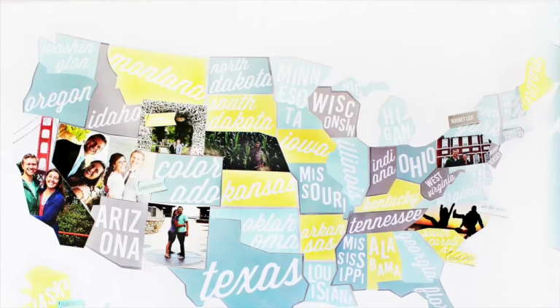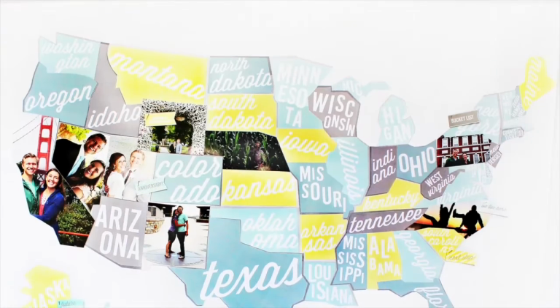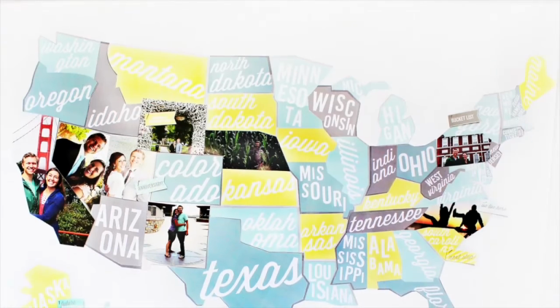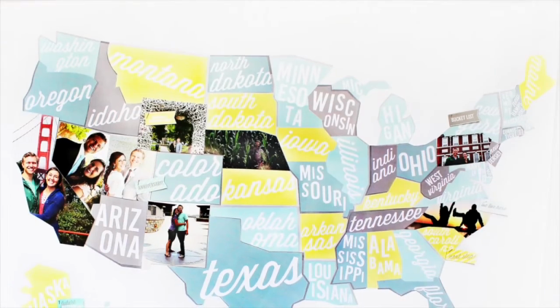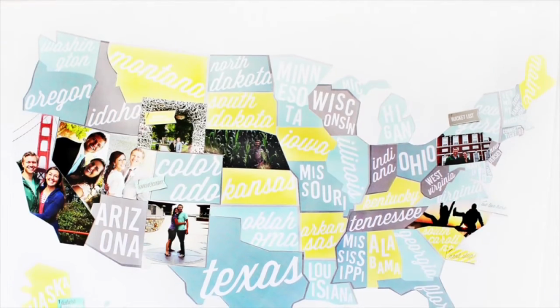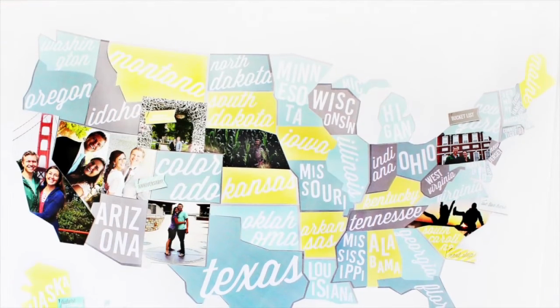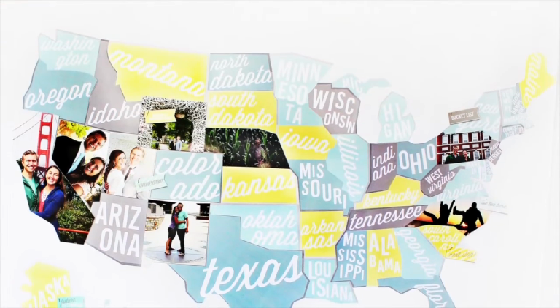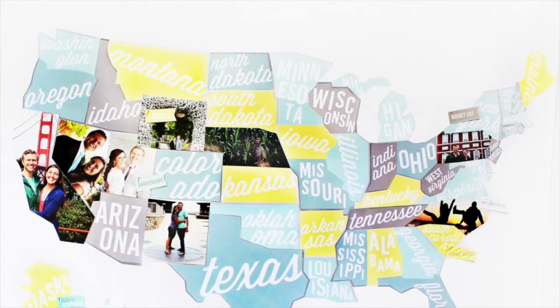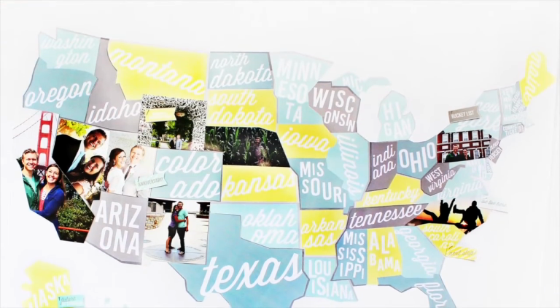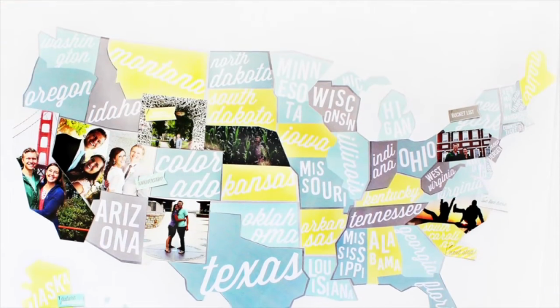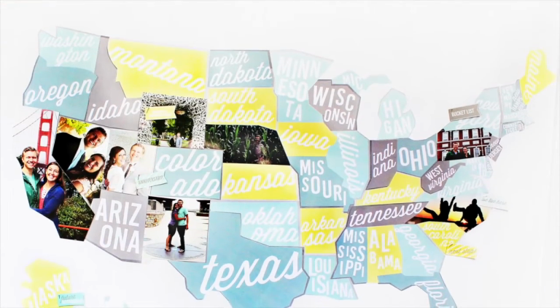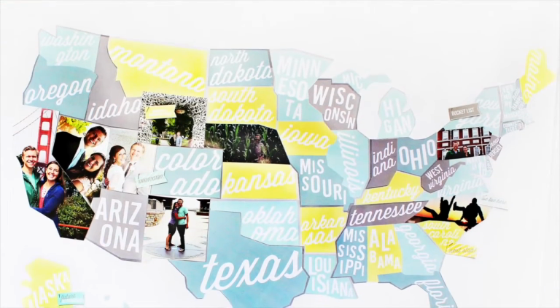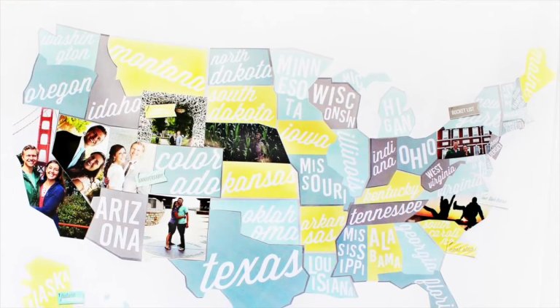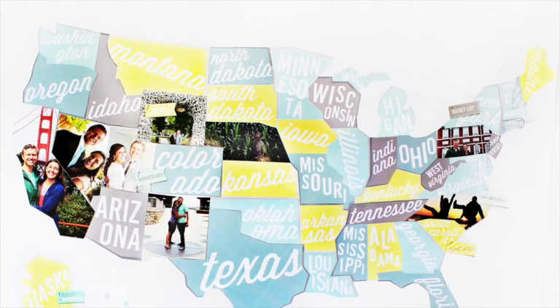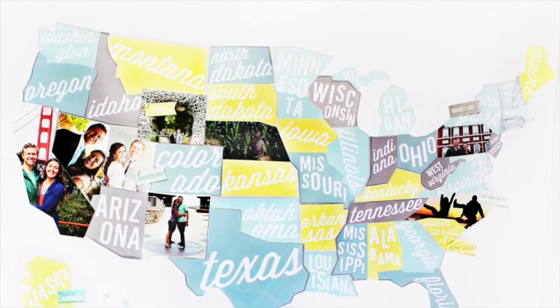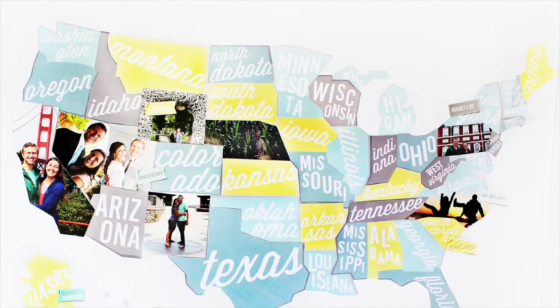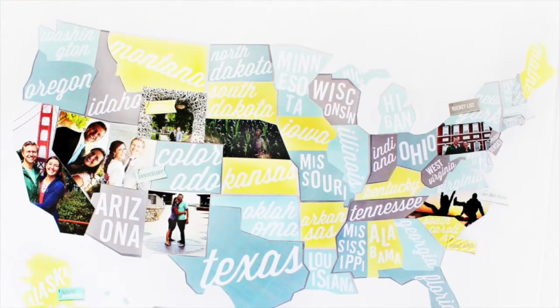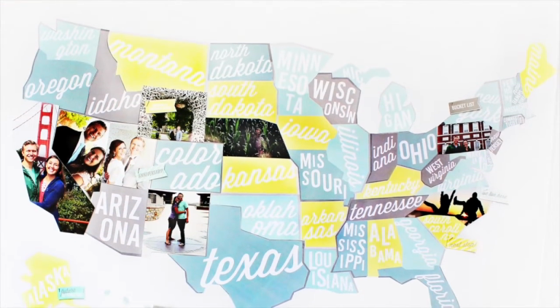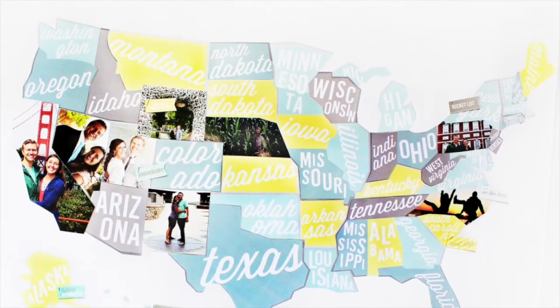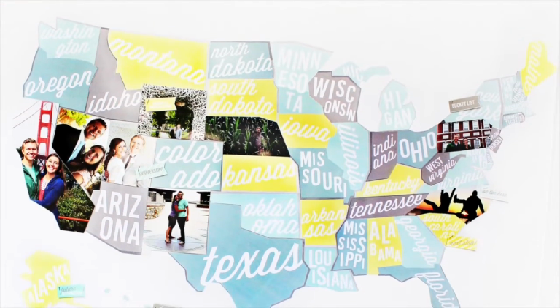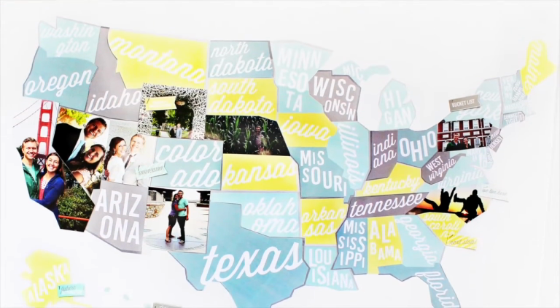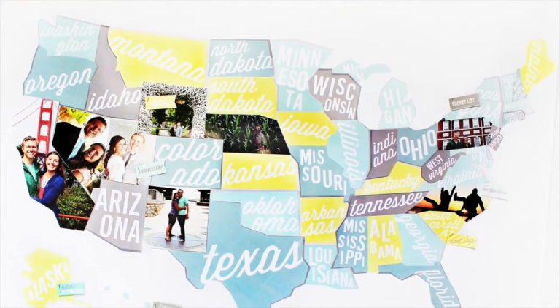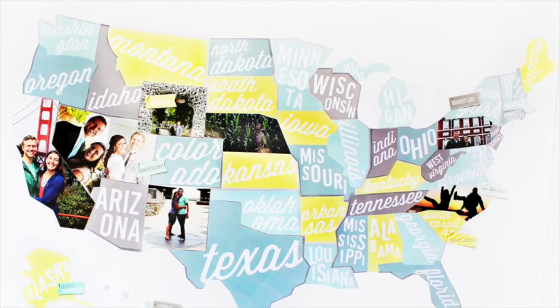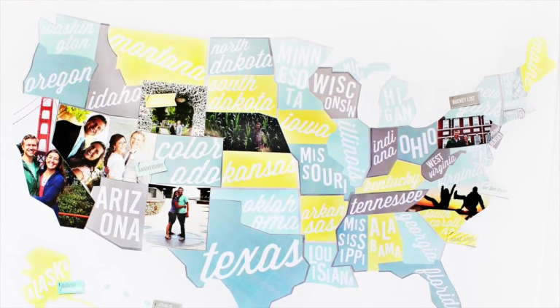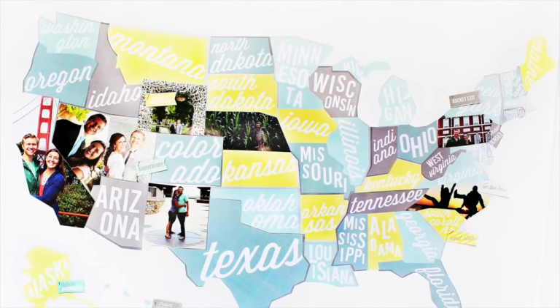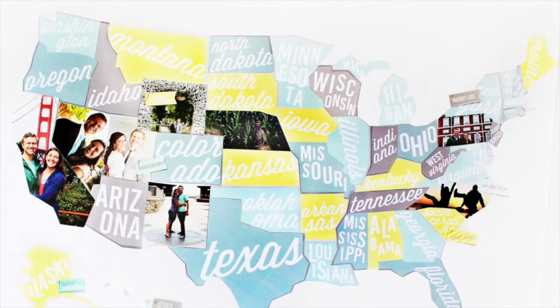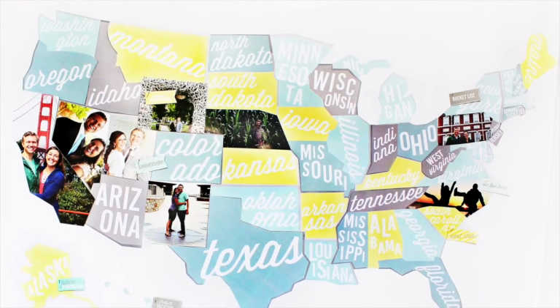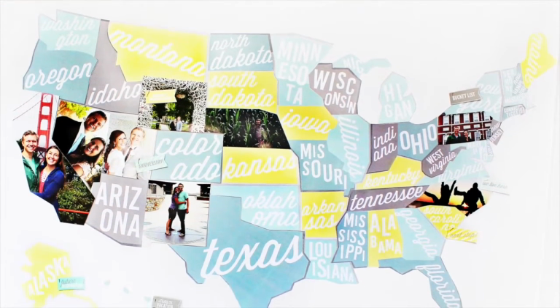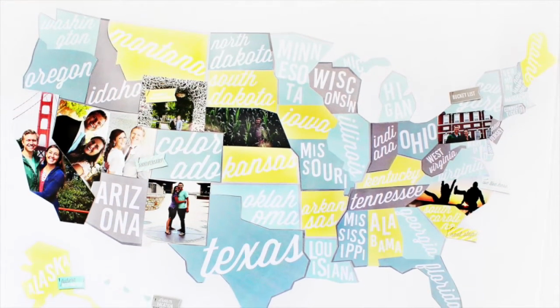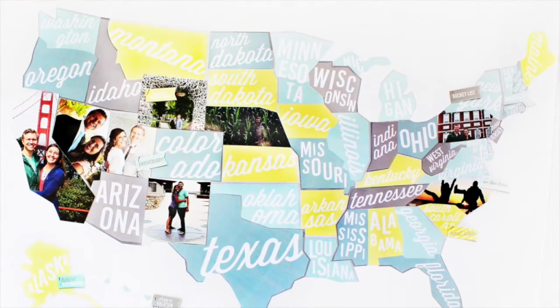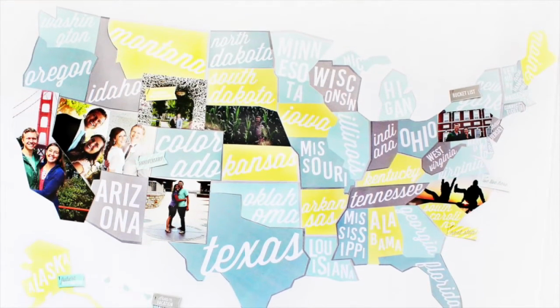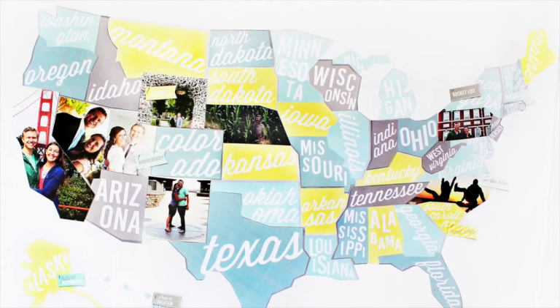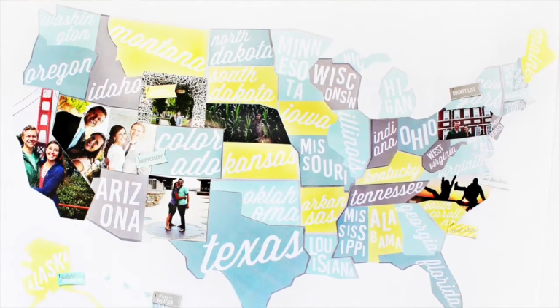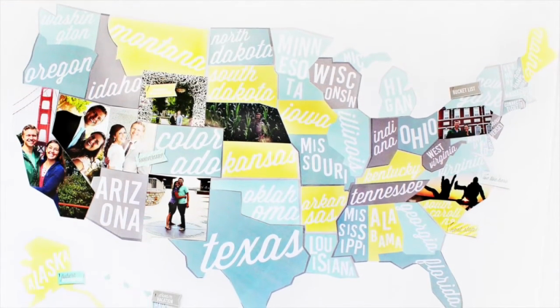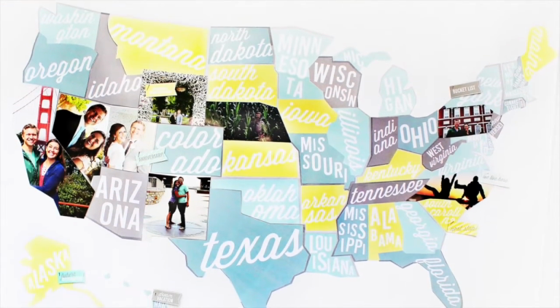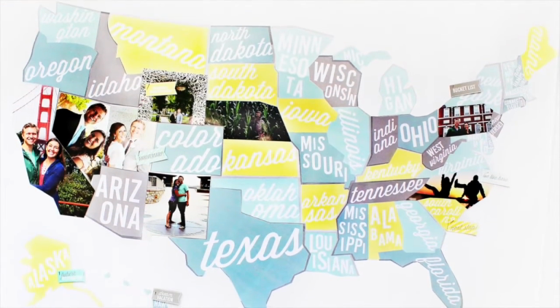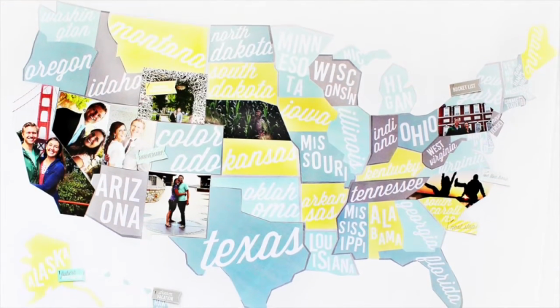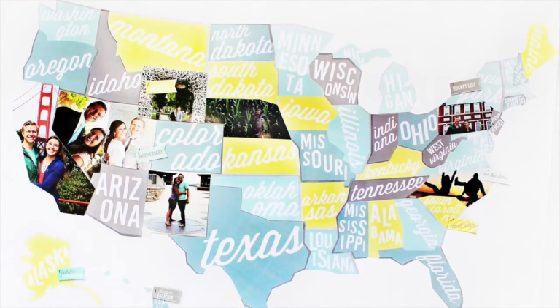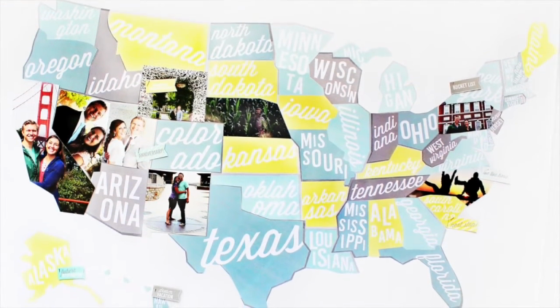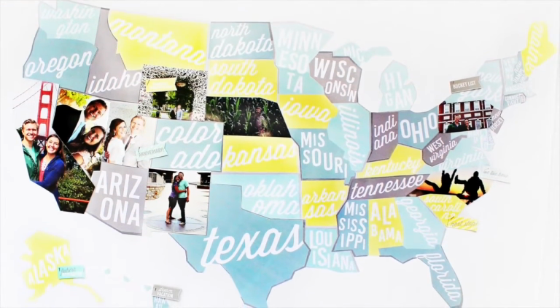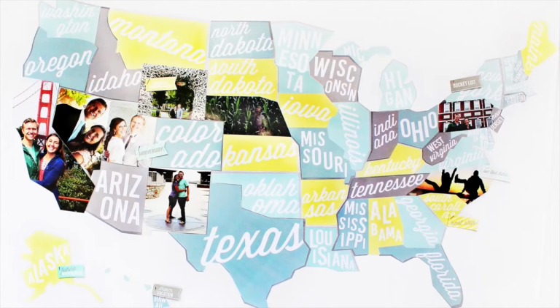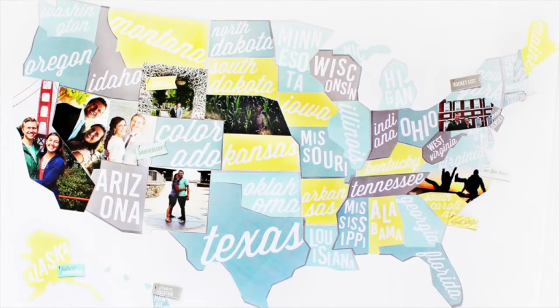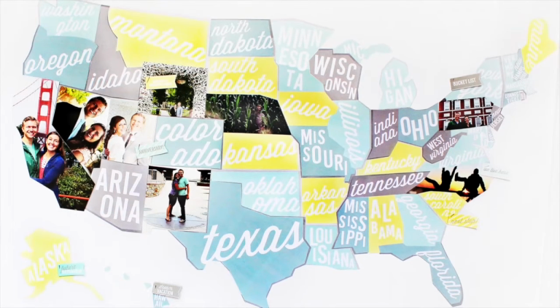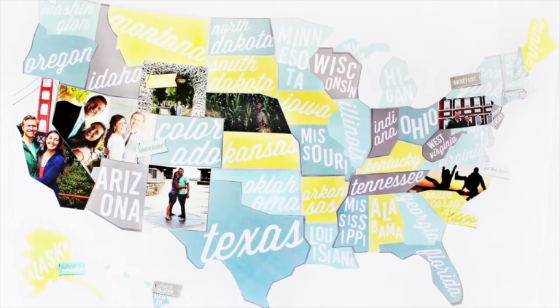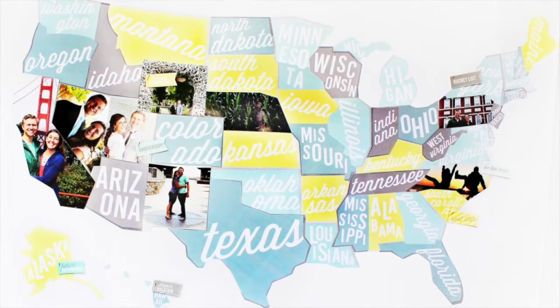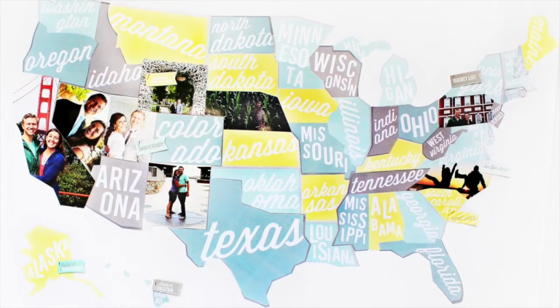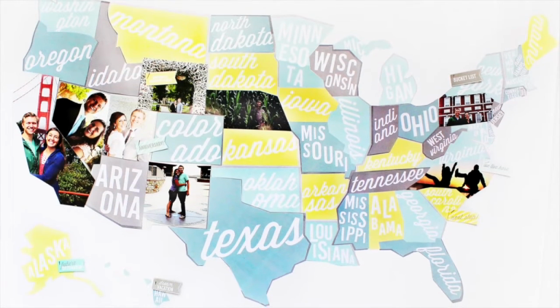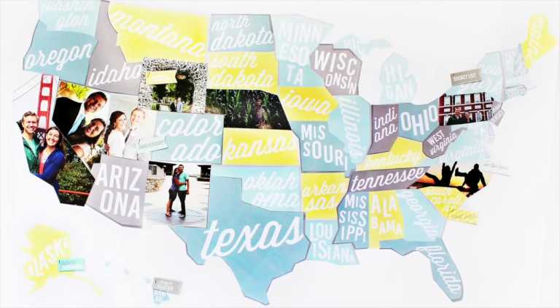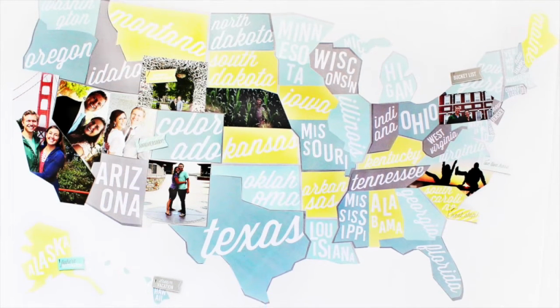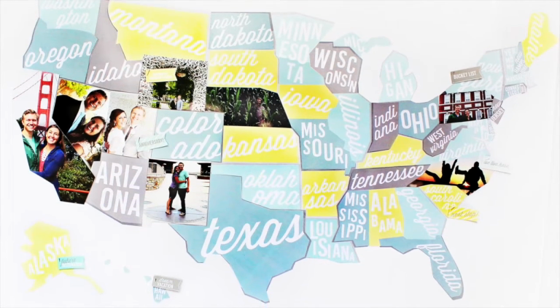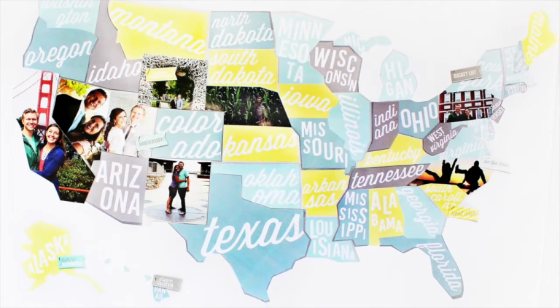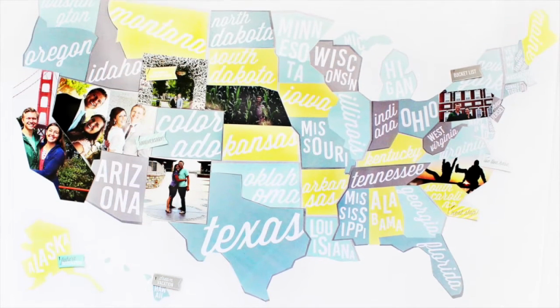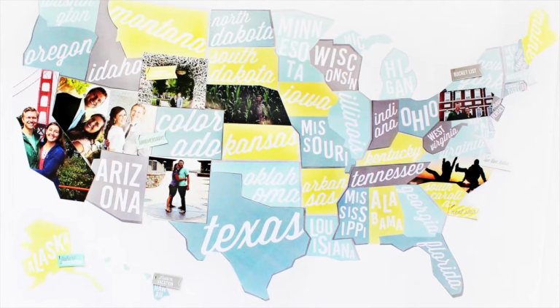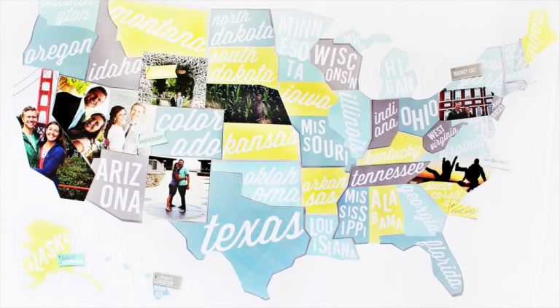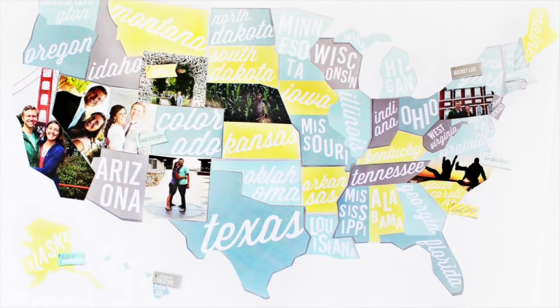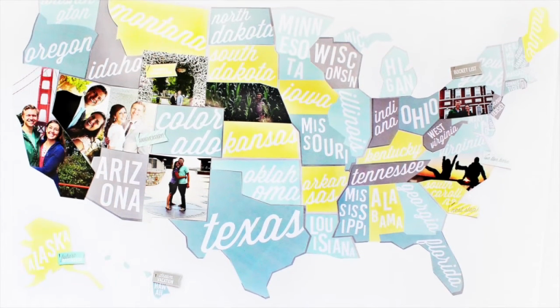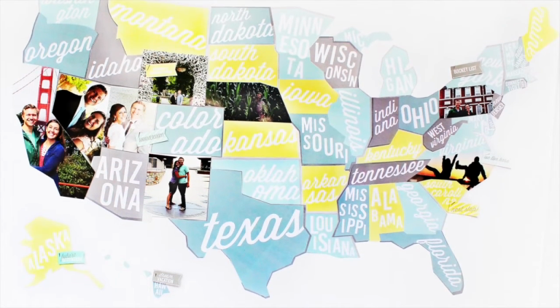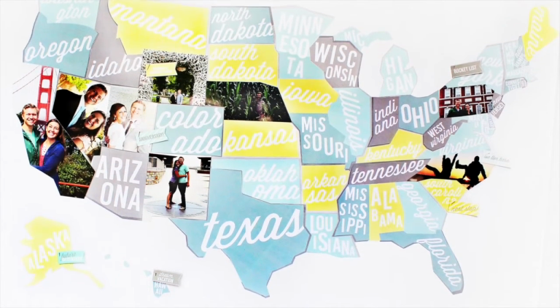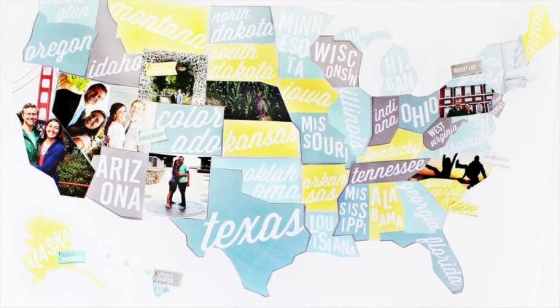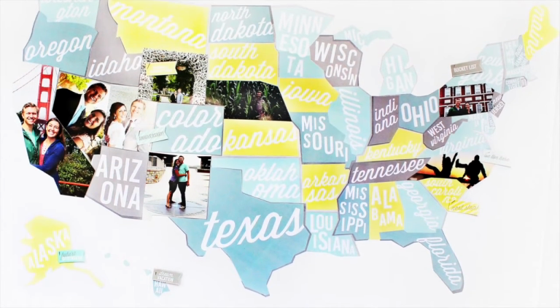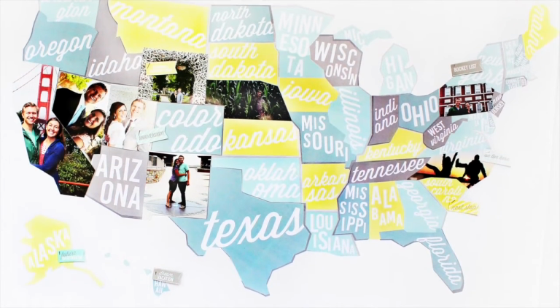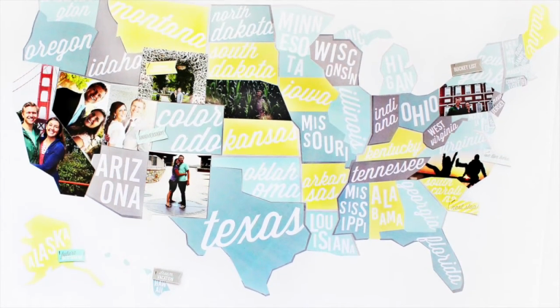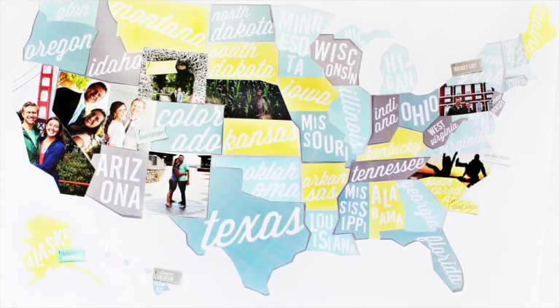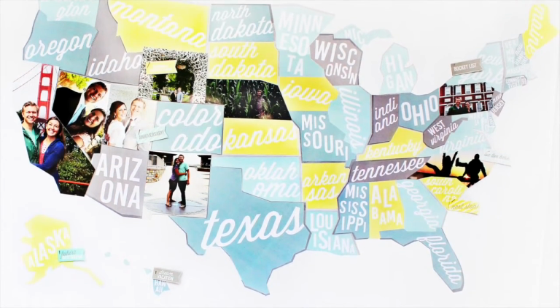Display your map as a great conversation starter, decoration, and keepsake. Happy travels!